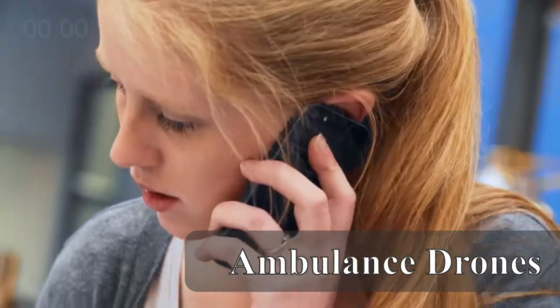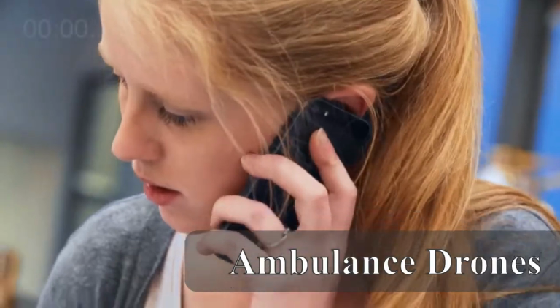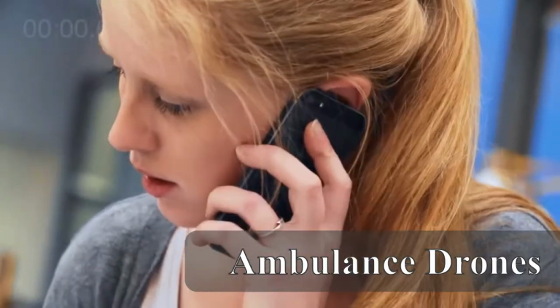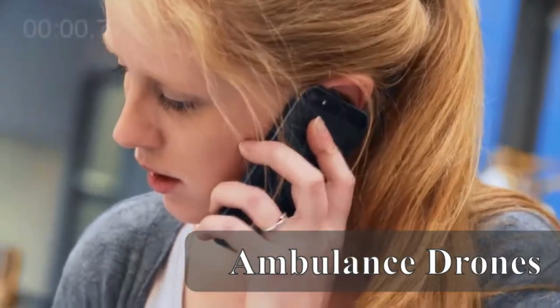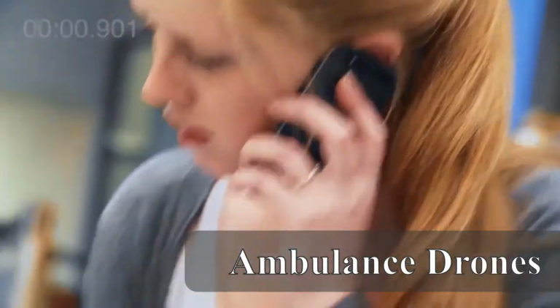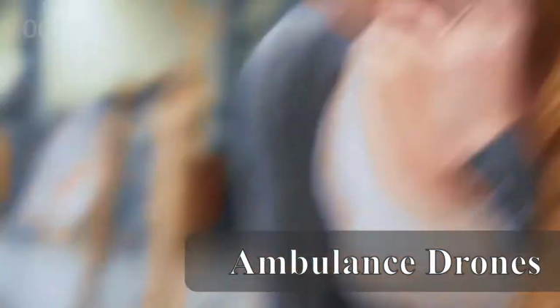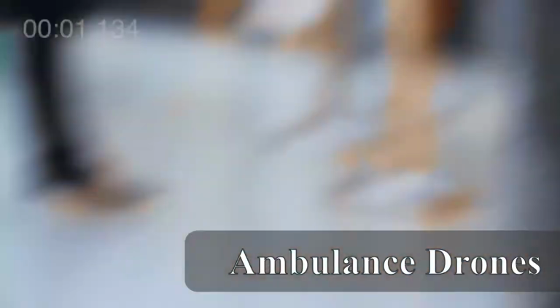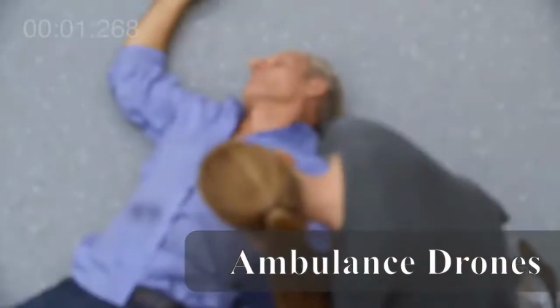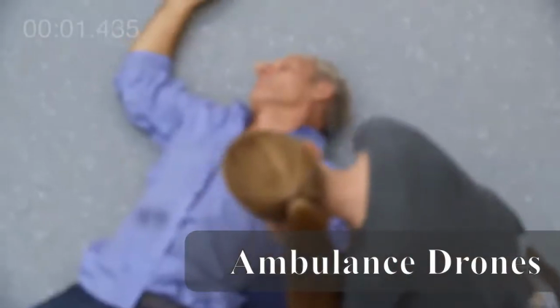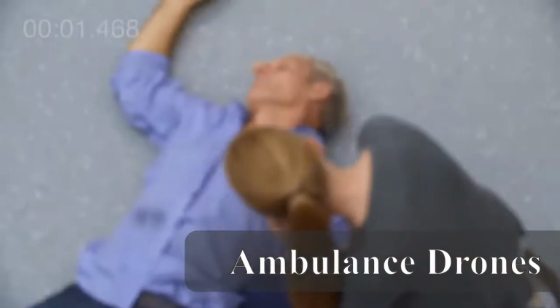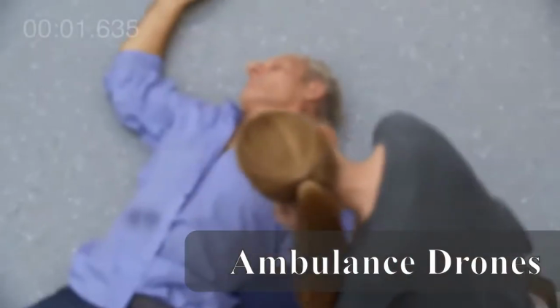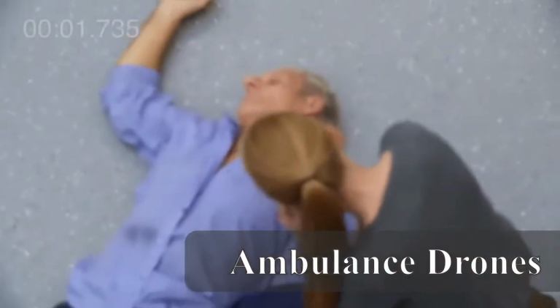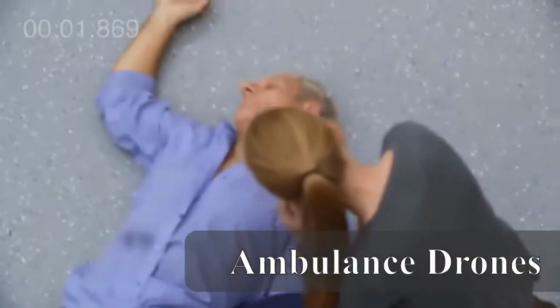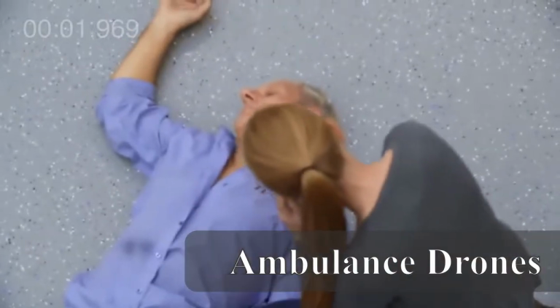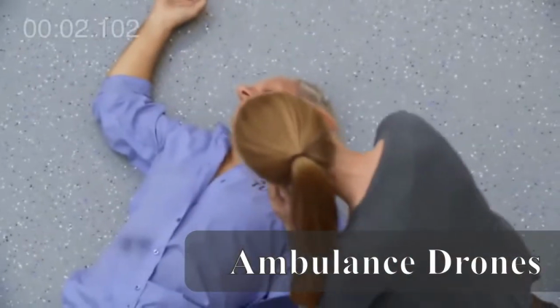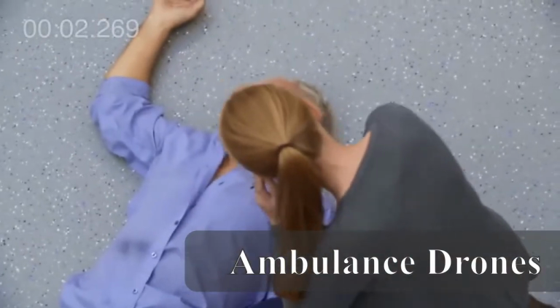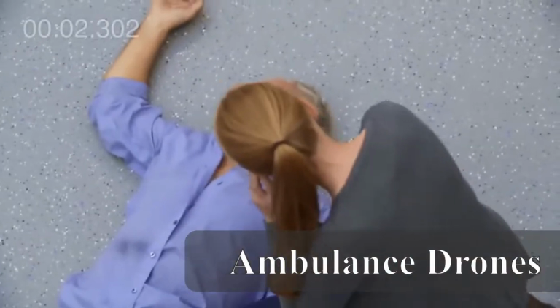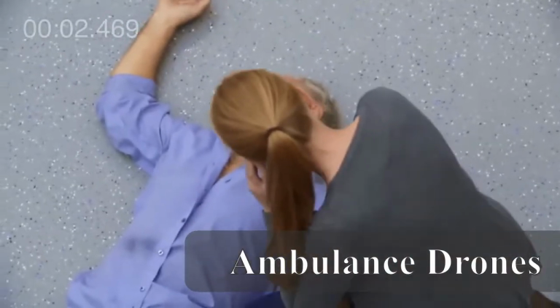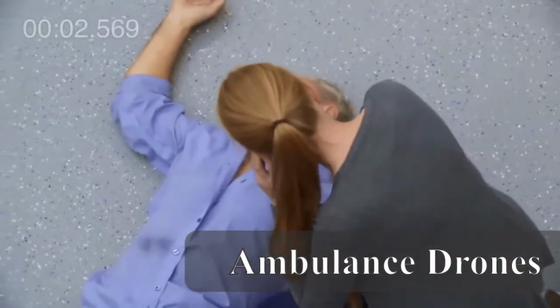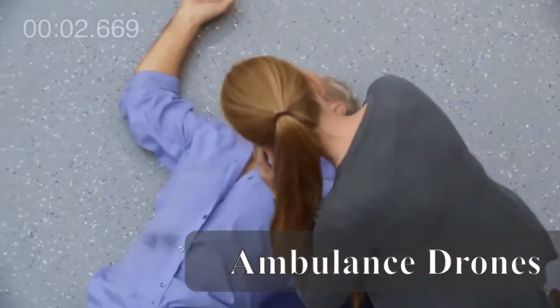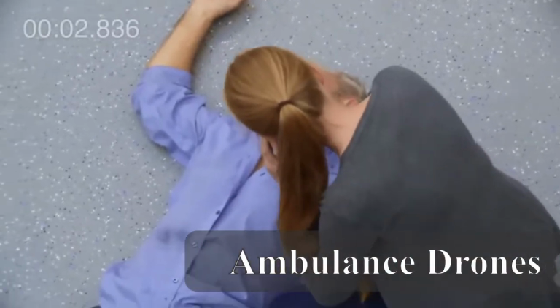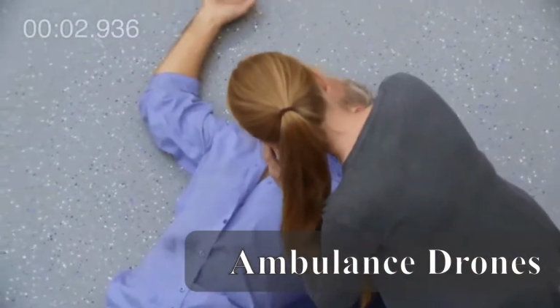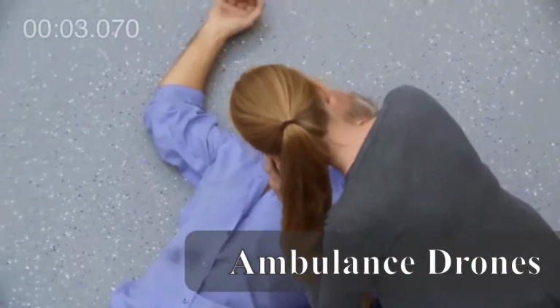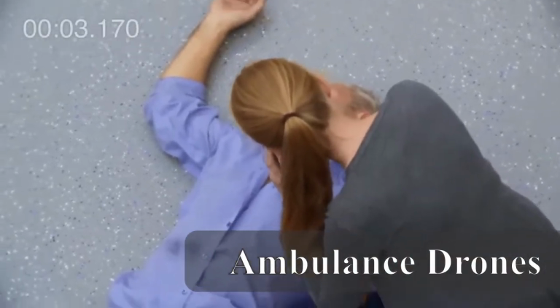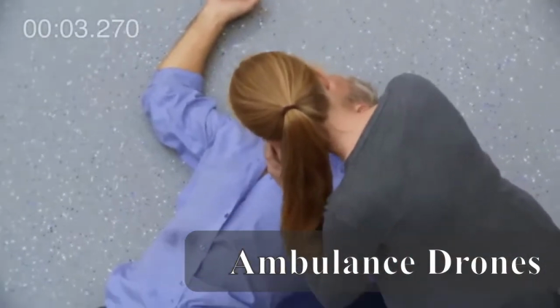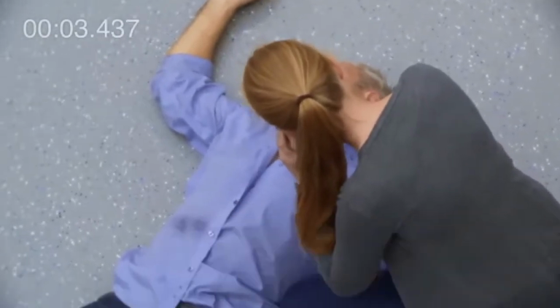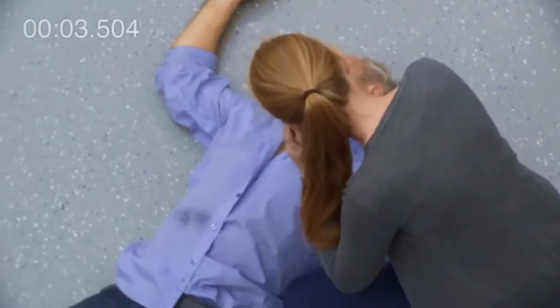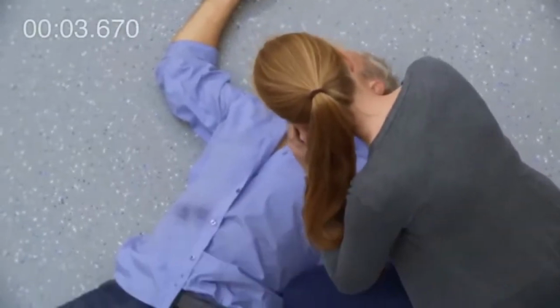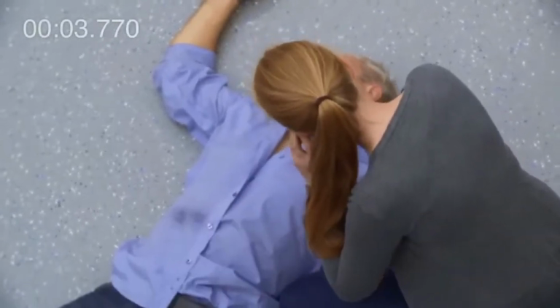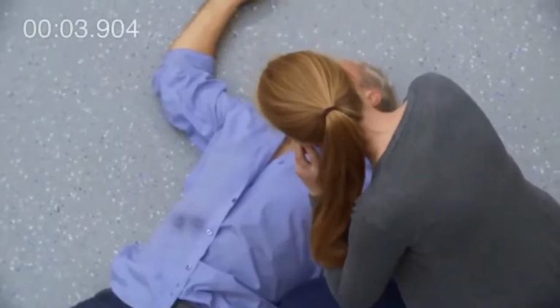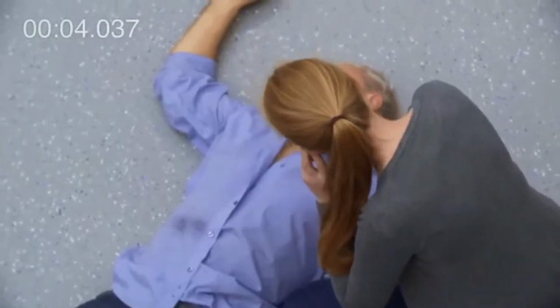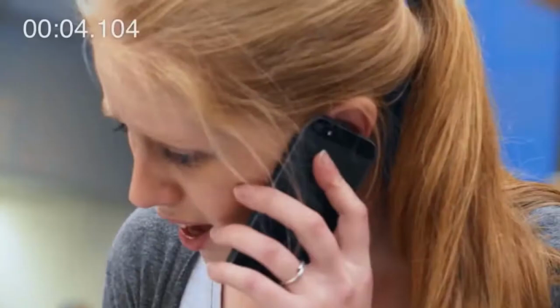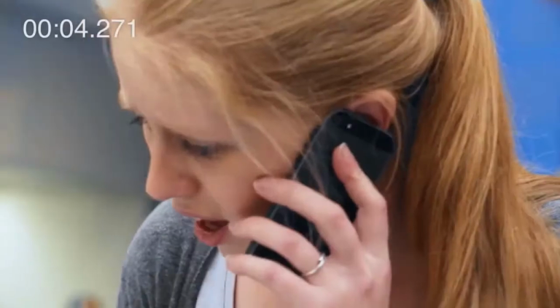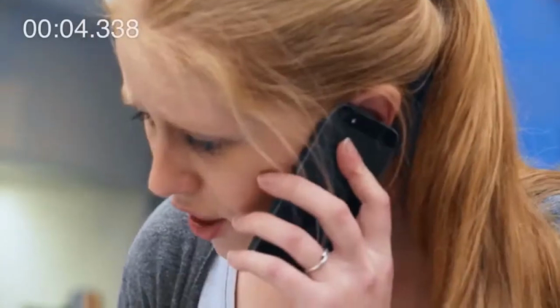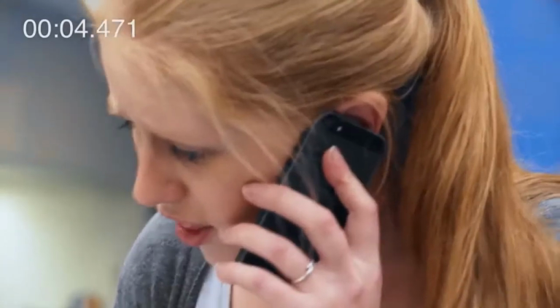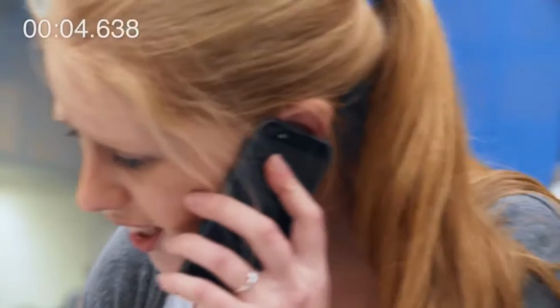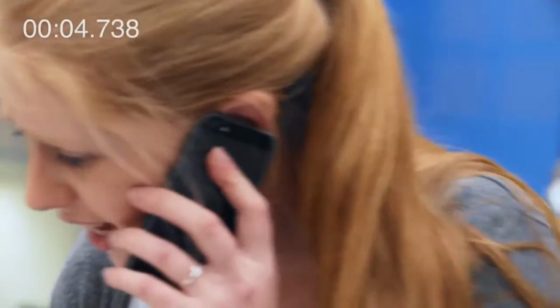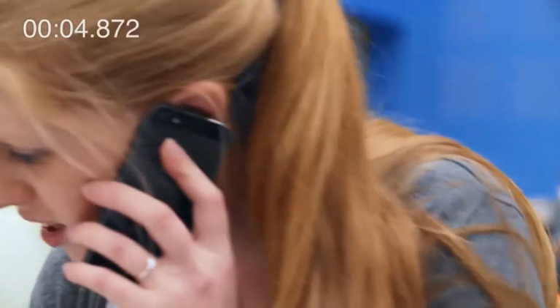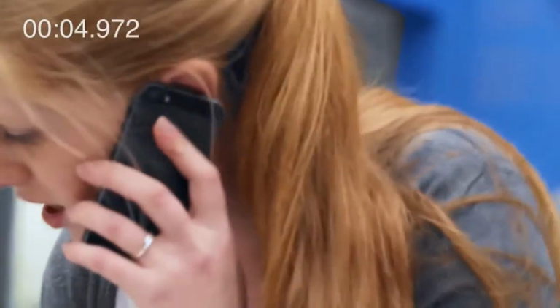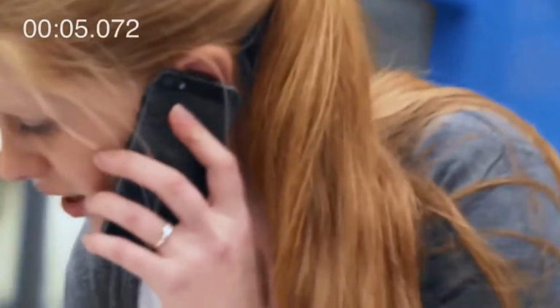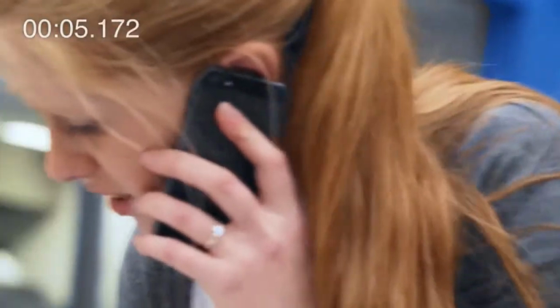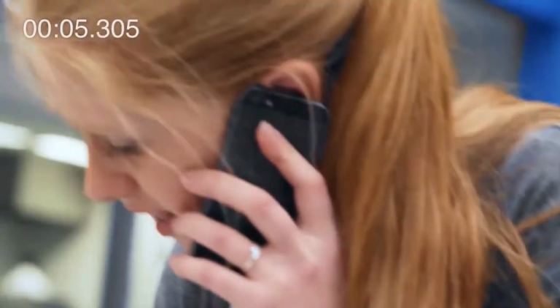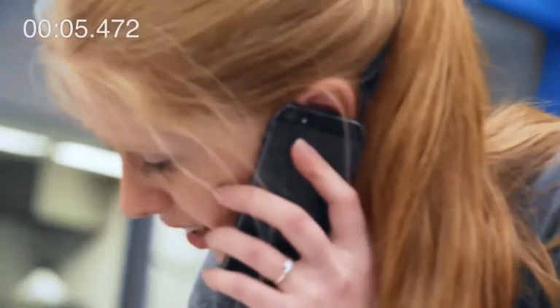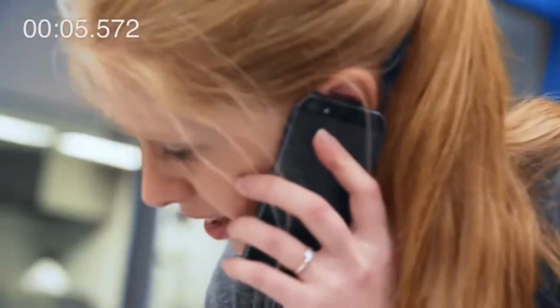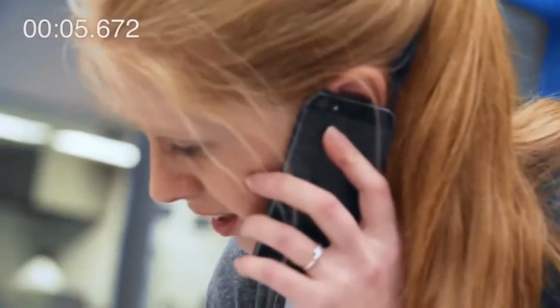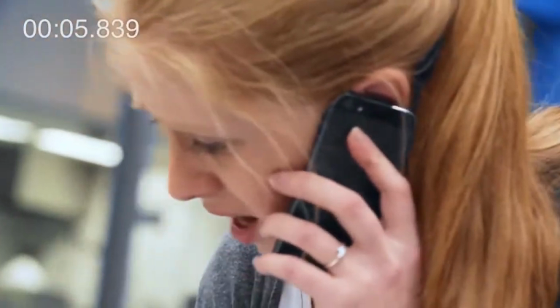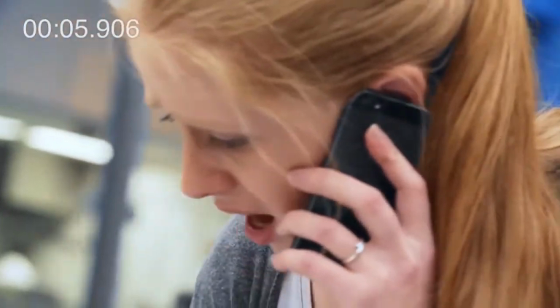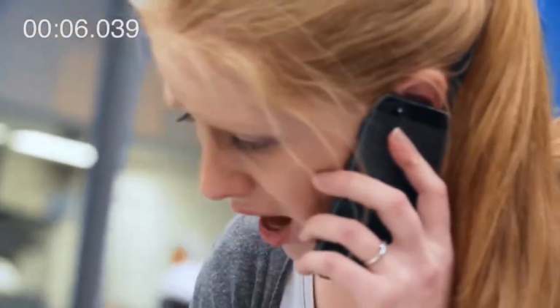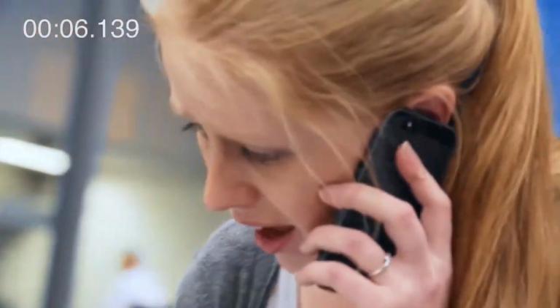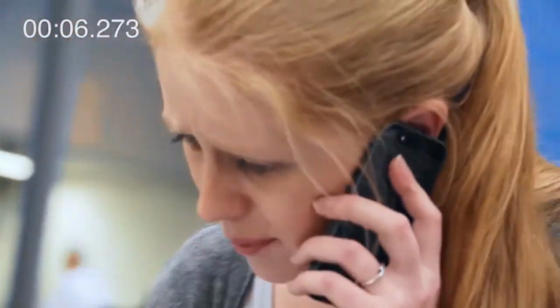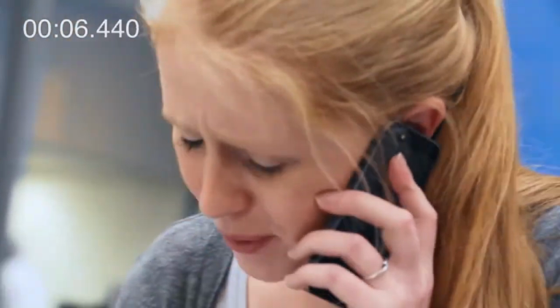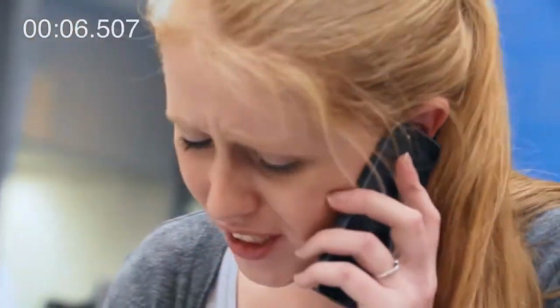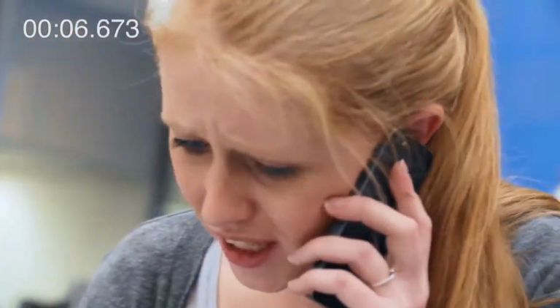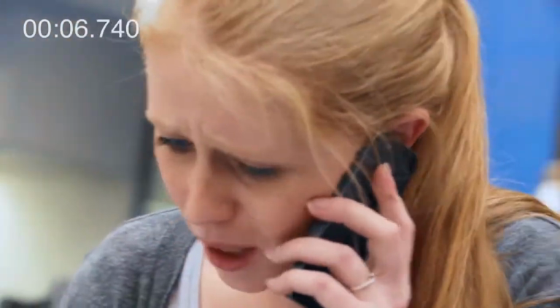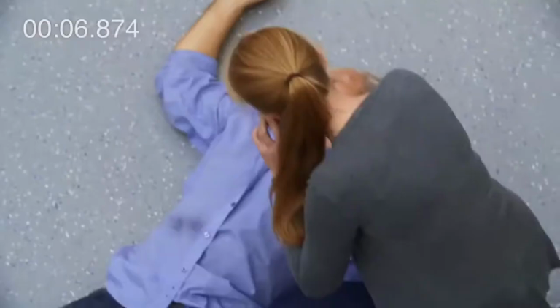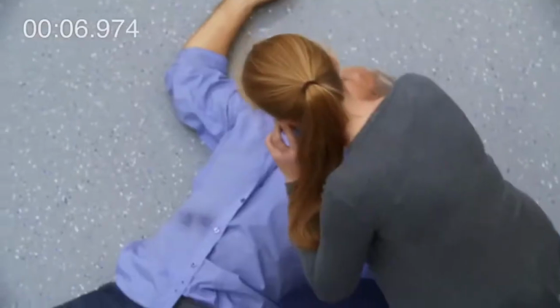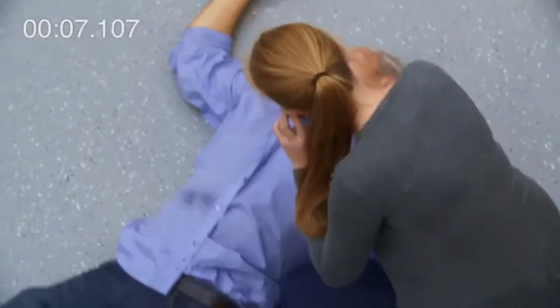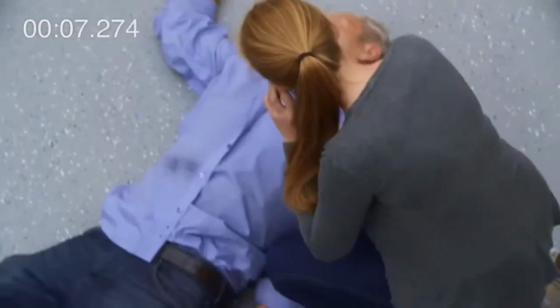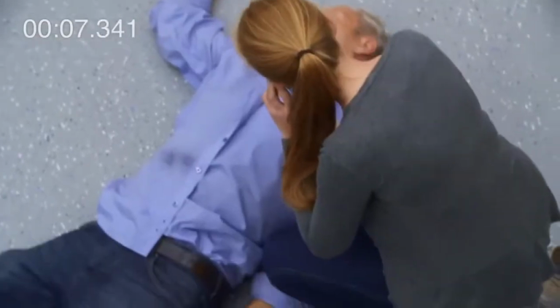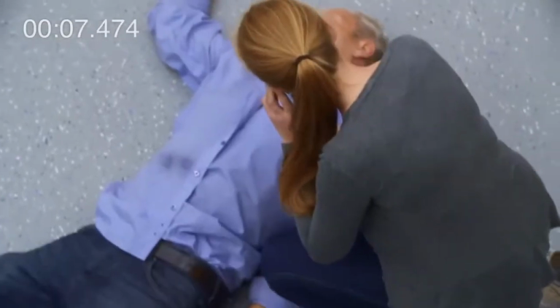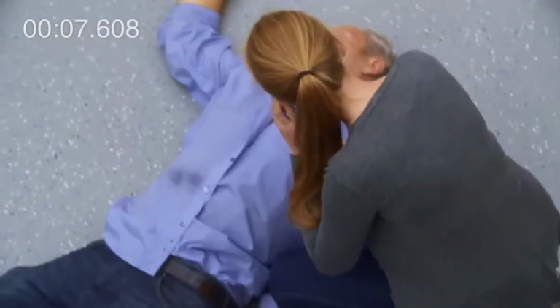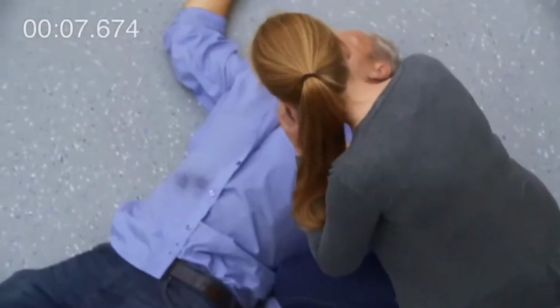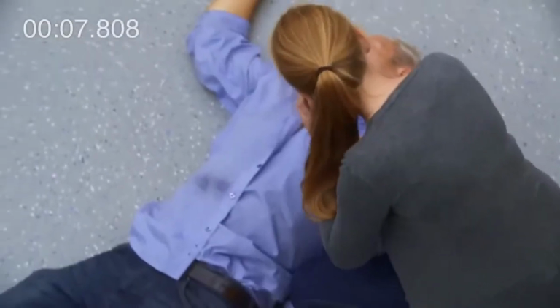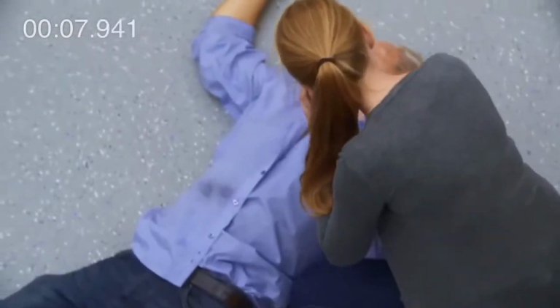1-1-2 Operator, what is your emergency? It's my dad. I think he had a heart attack. Please help. He's not breathing anymore.